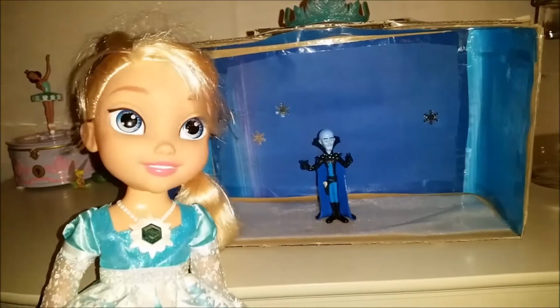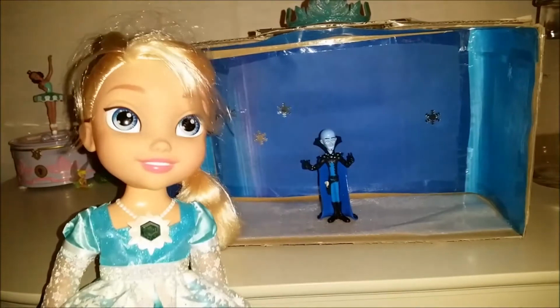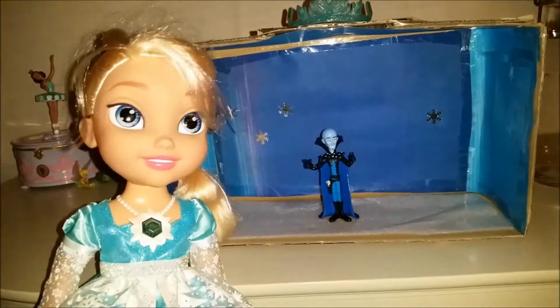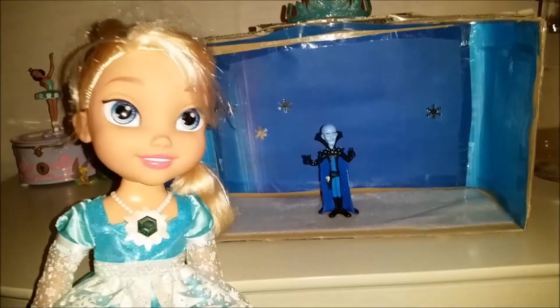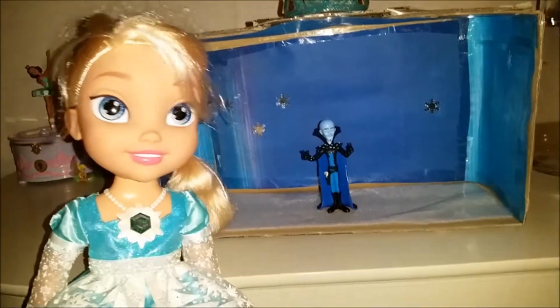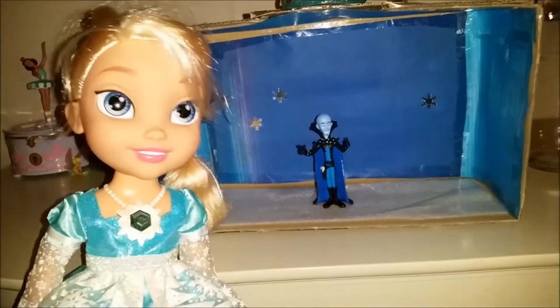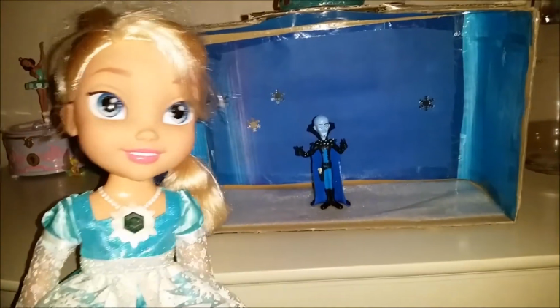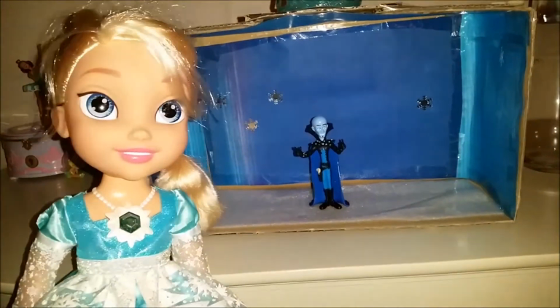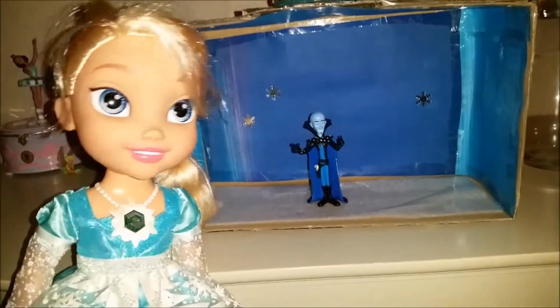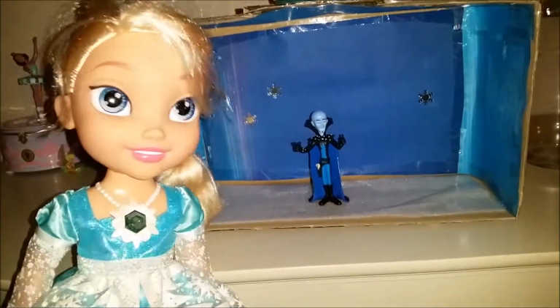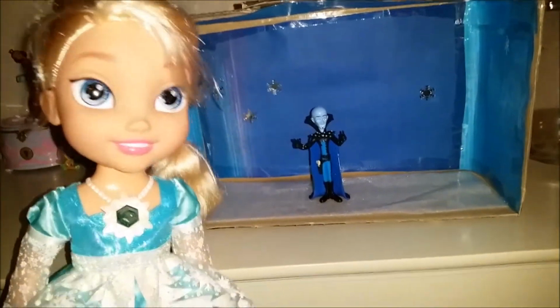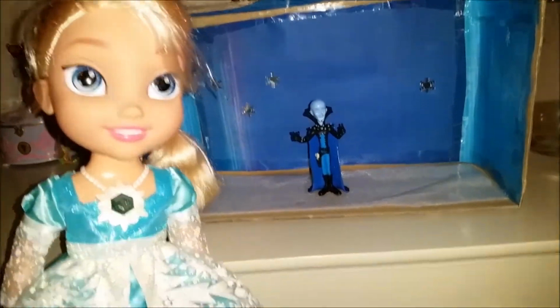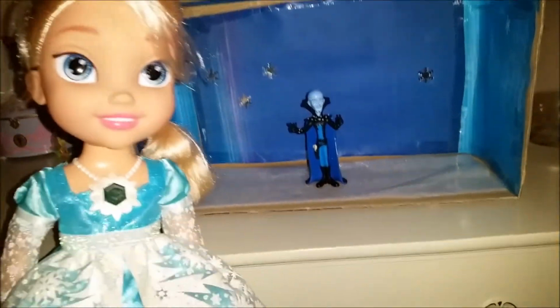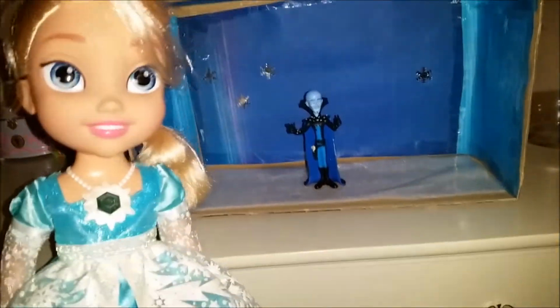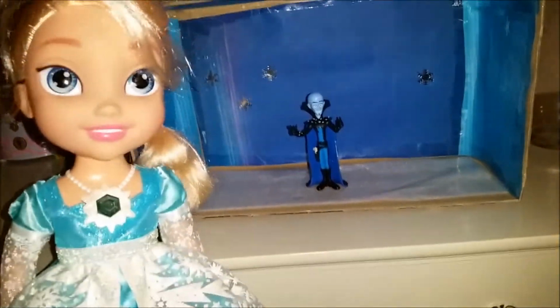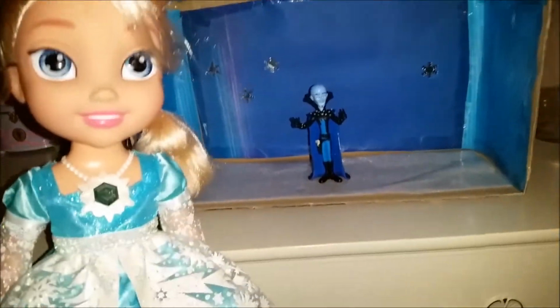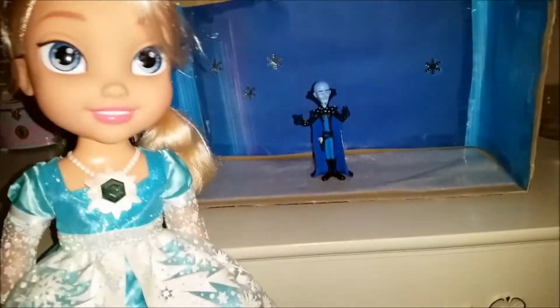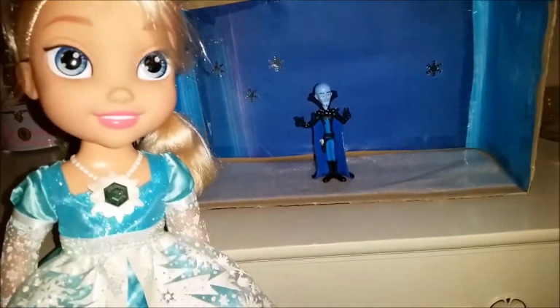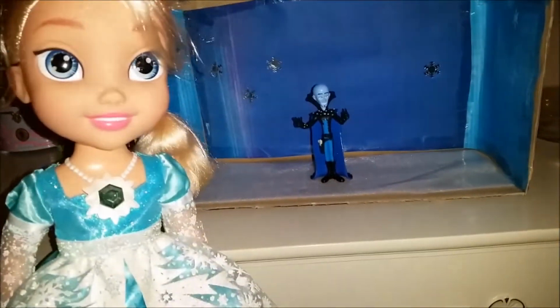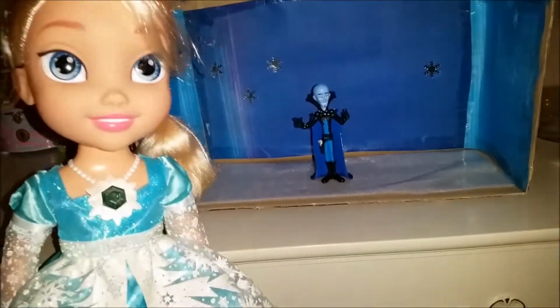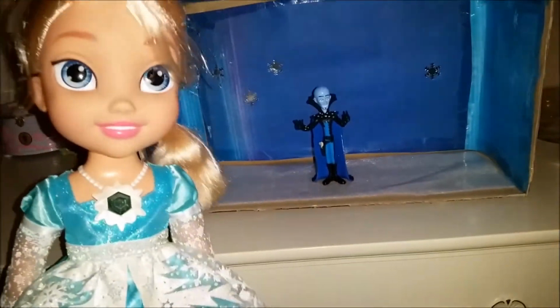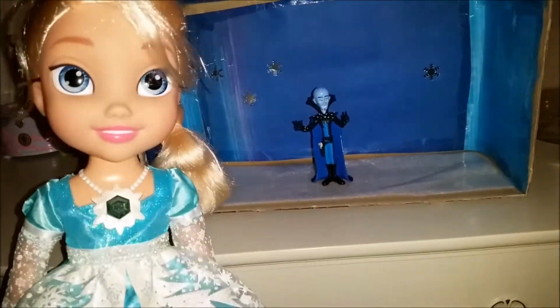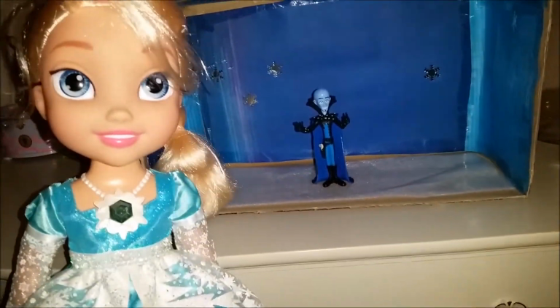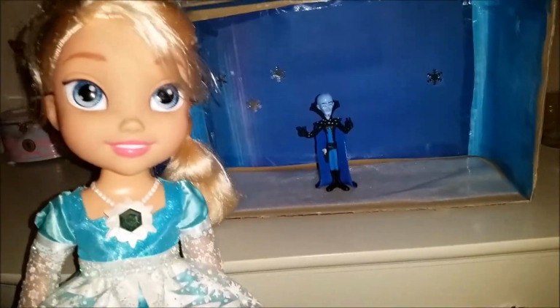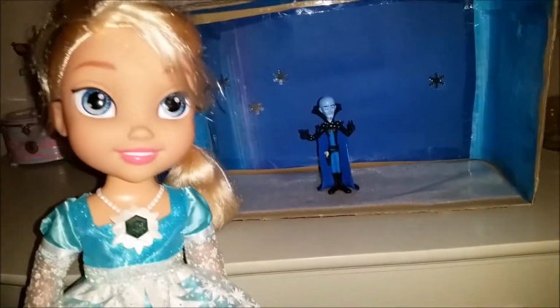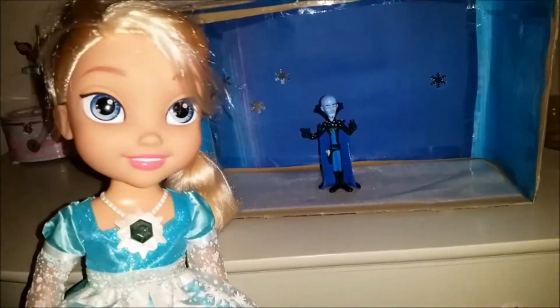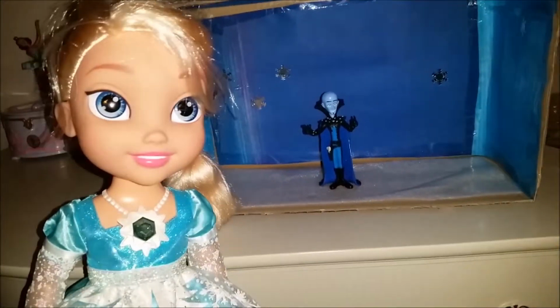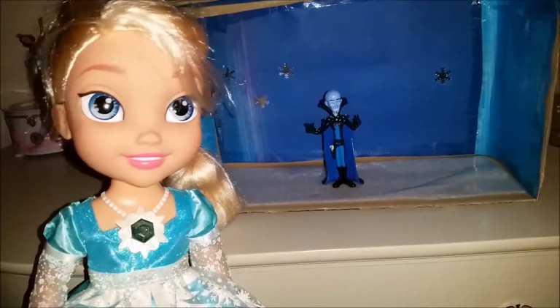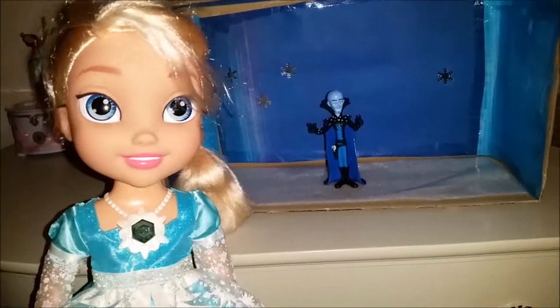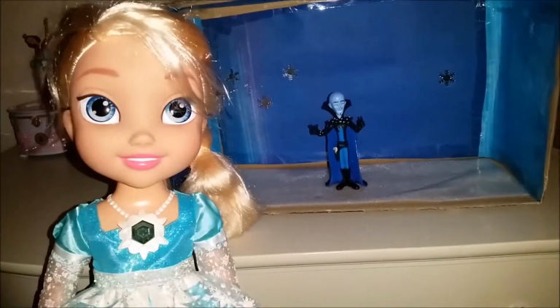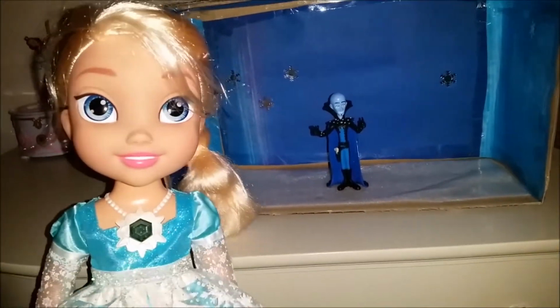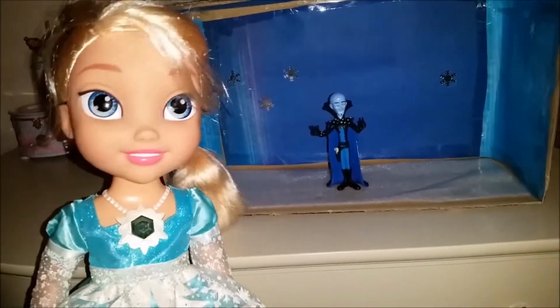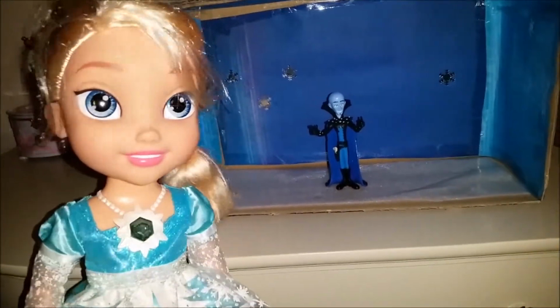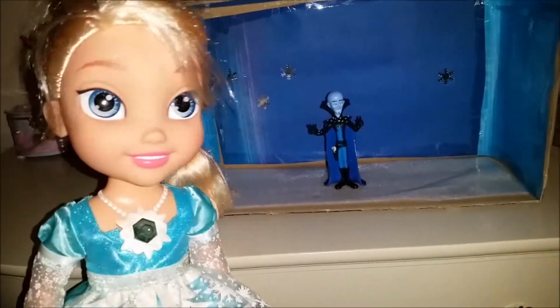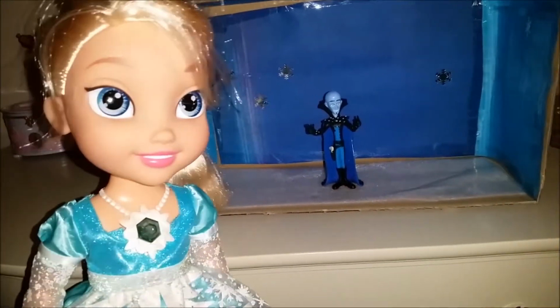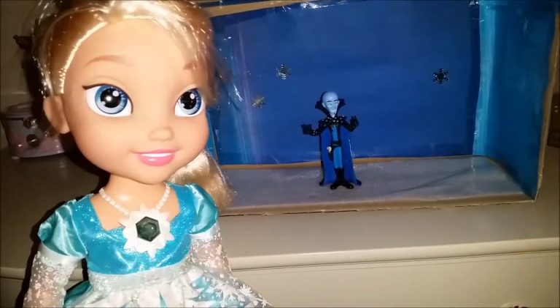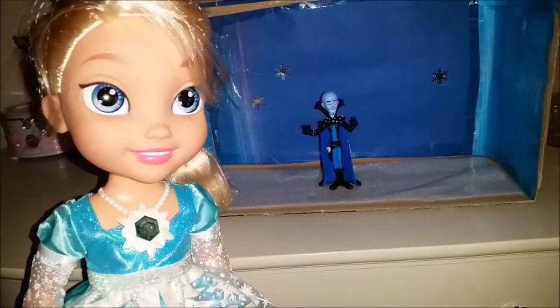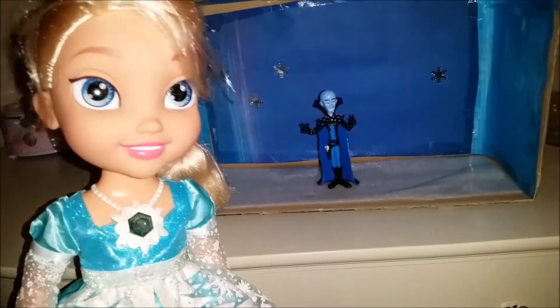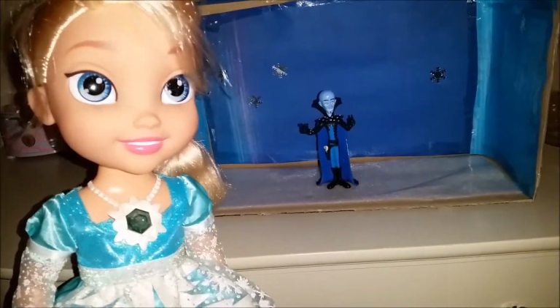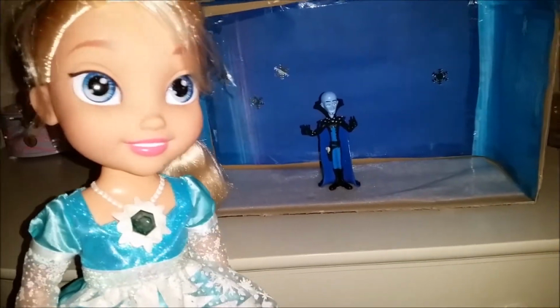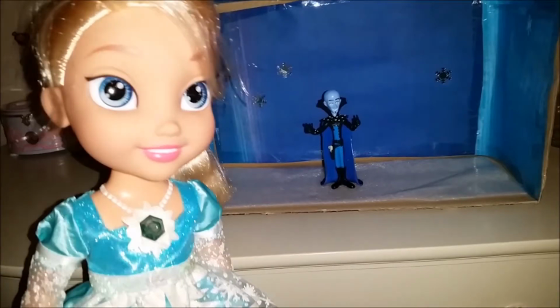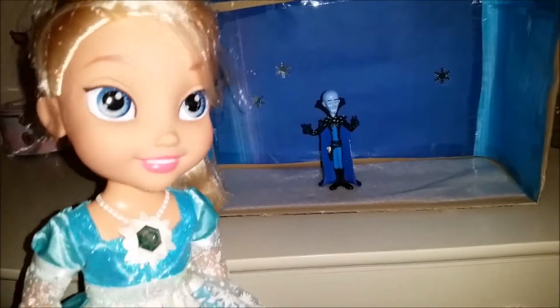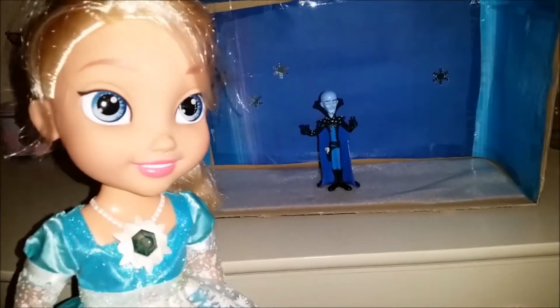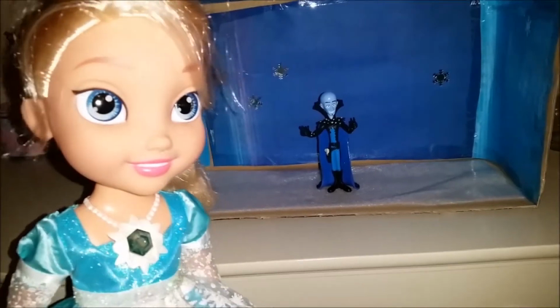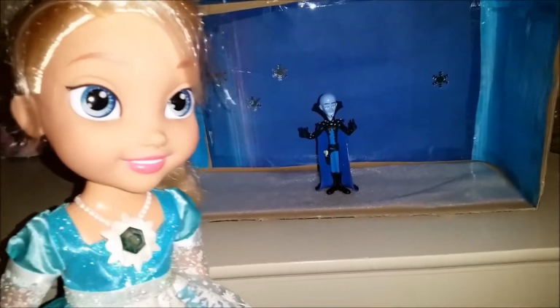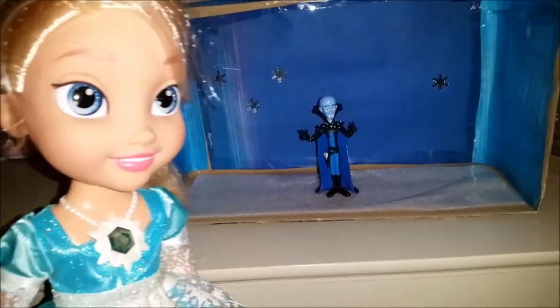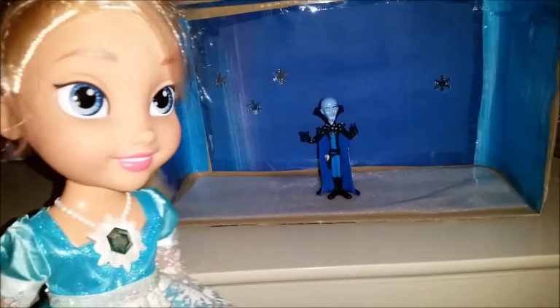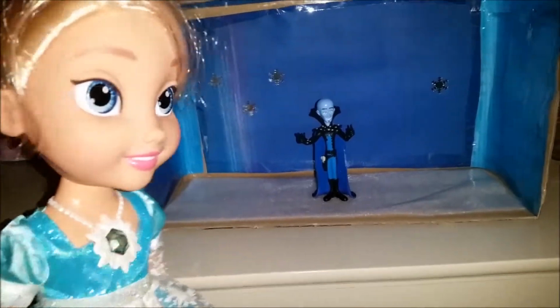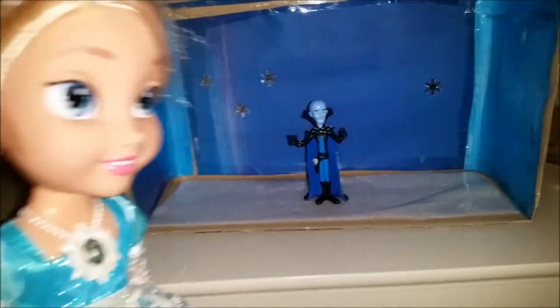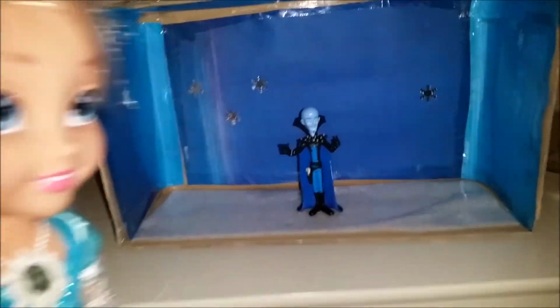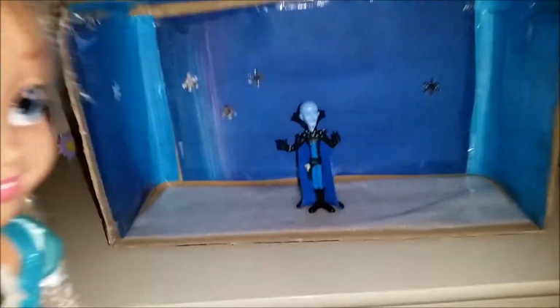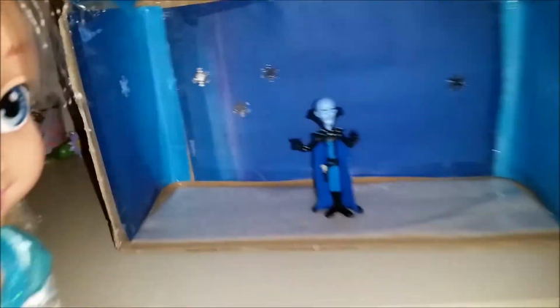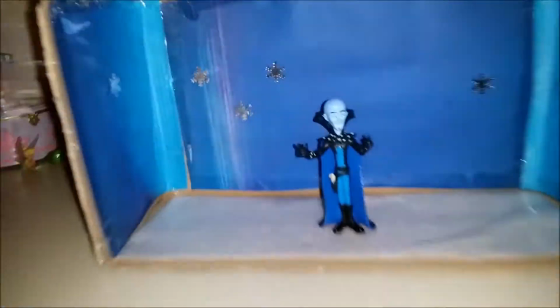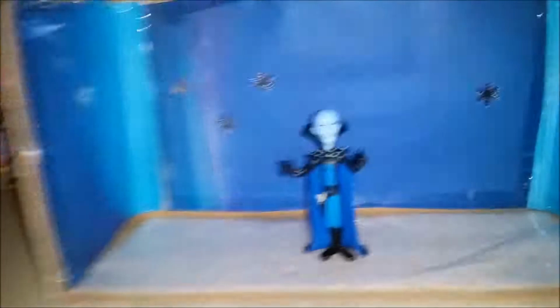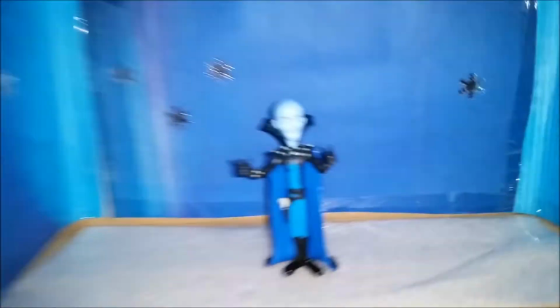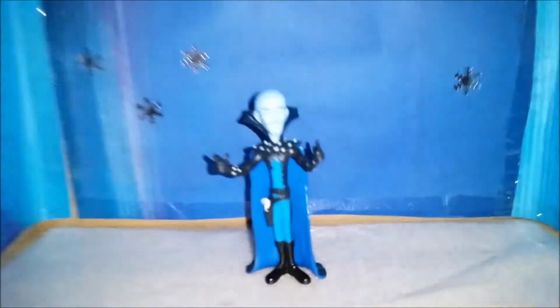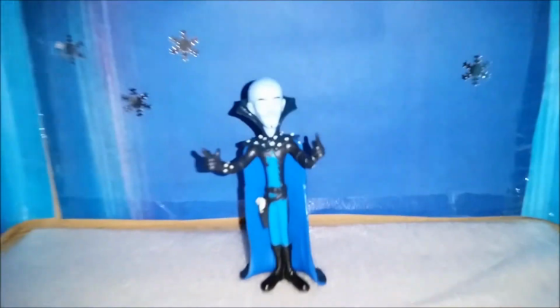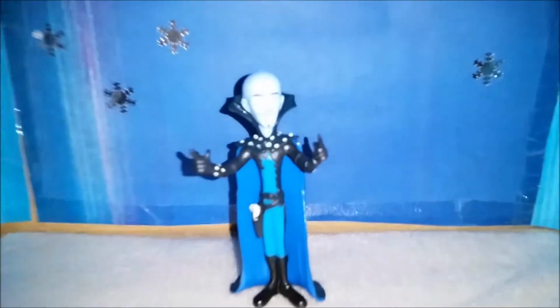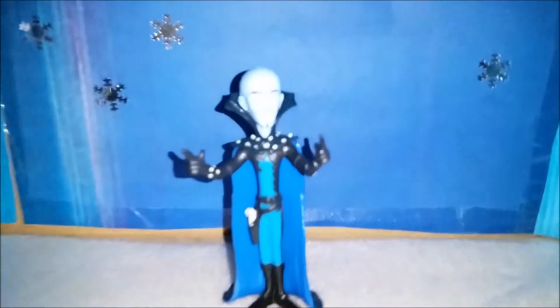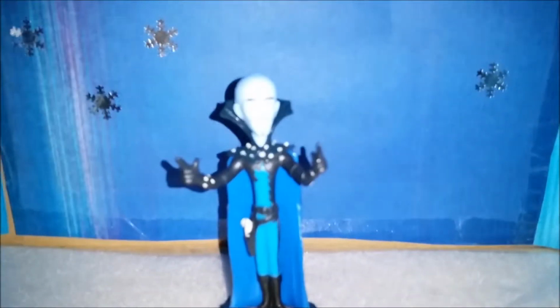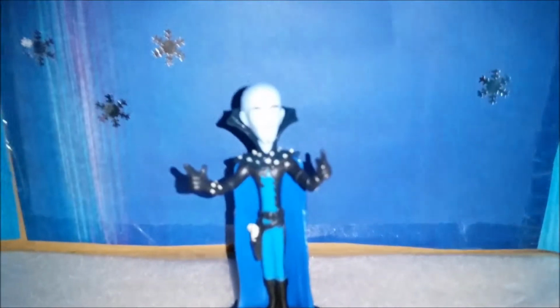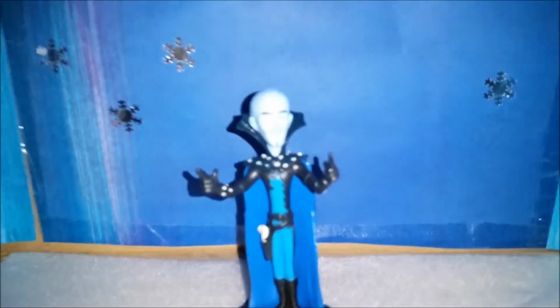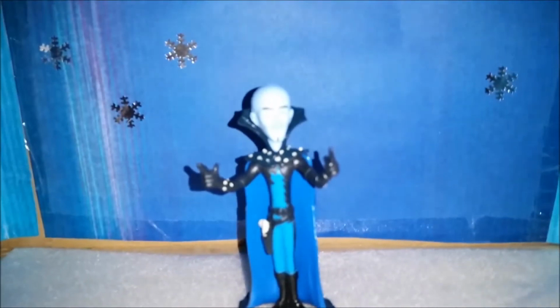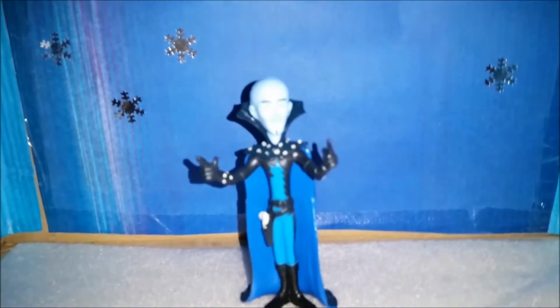Hi everyone, today we're gonna make a cute little bedroom for Megamind.